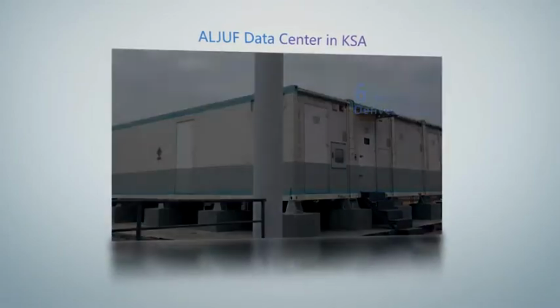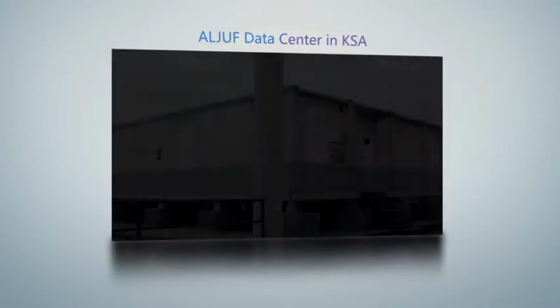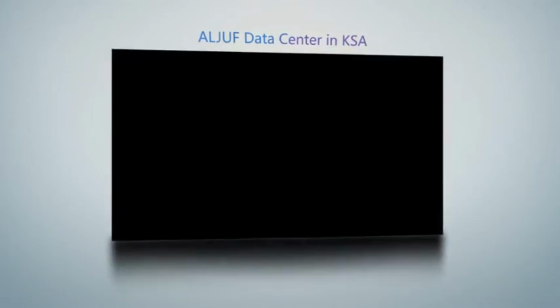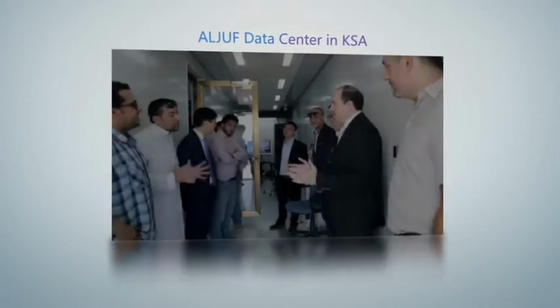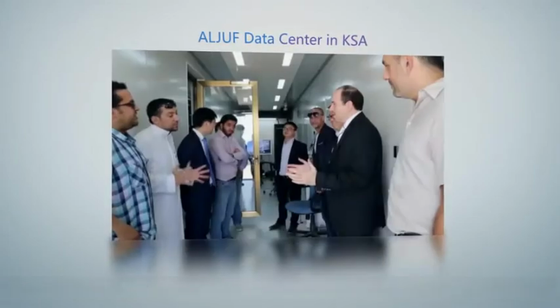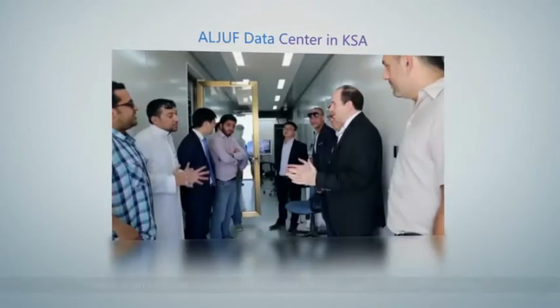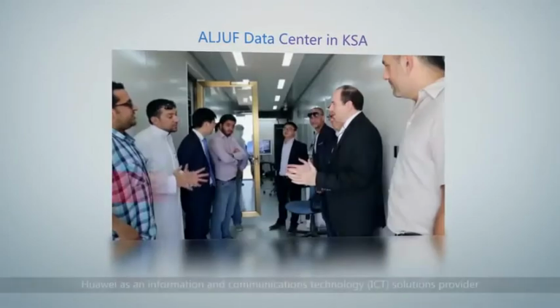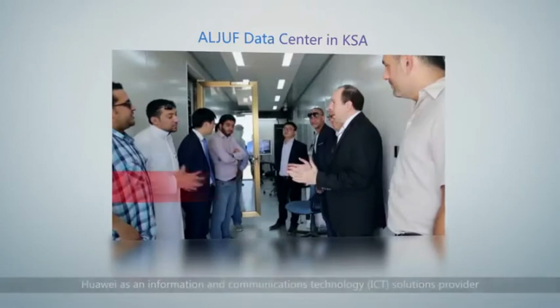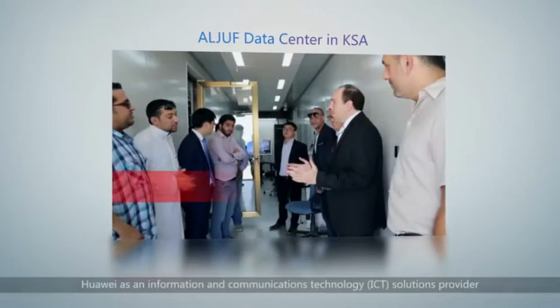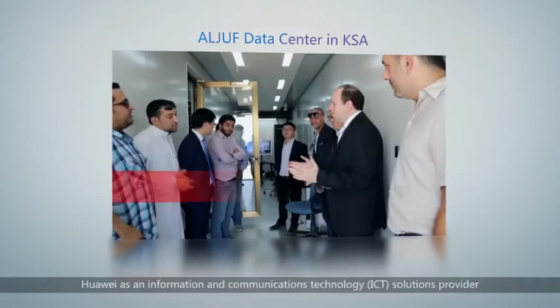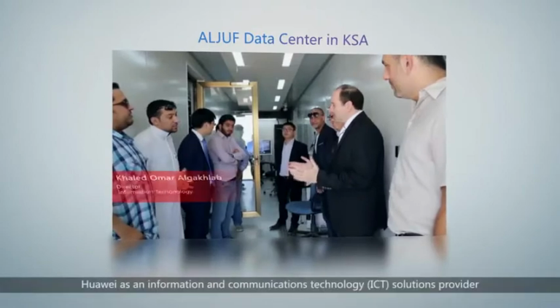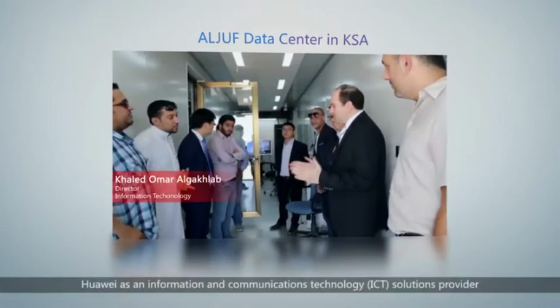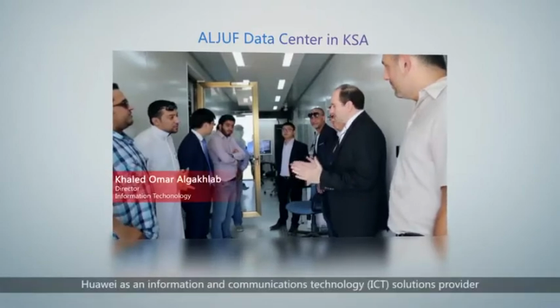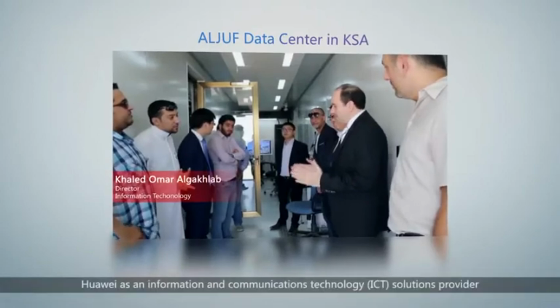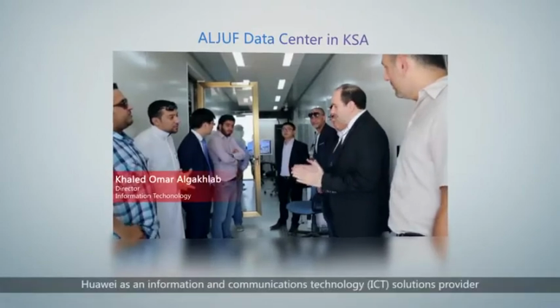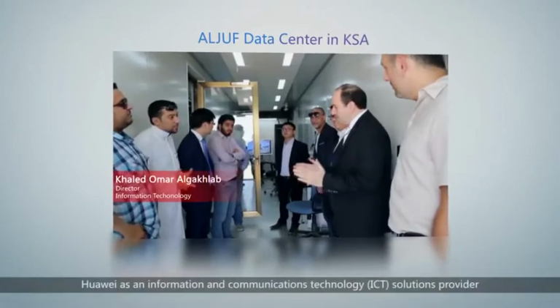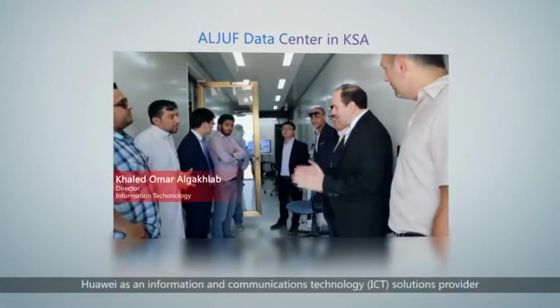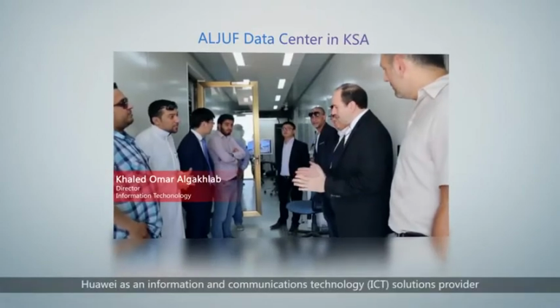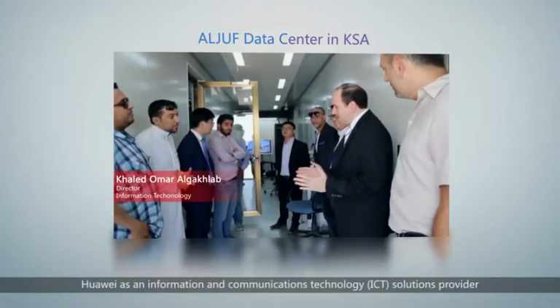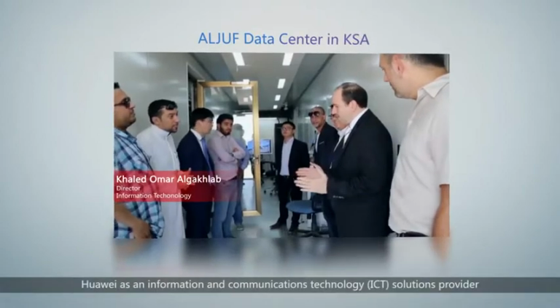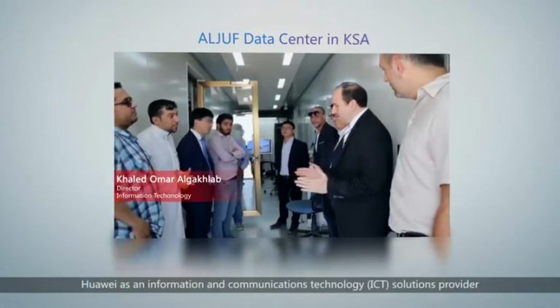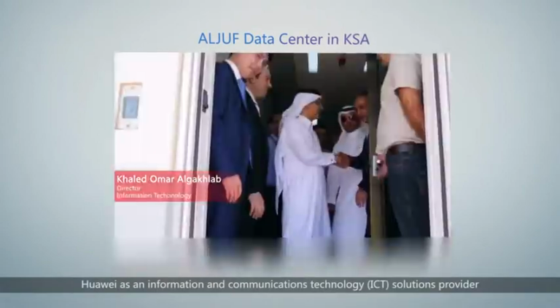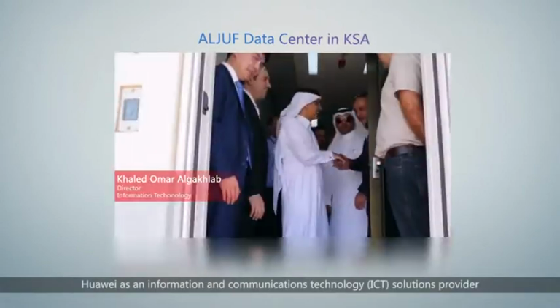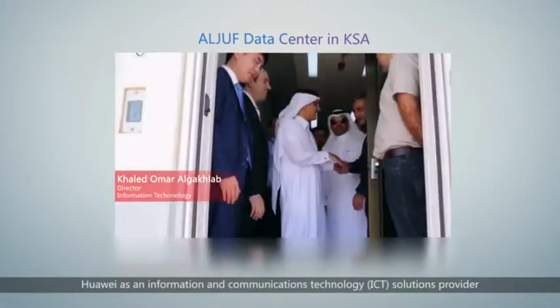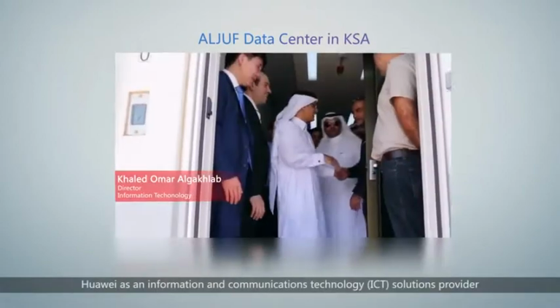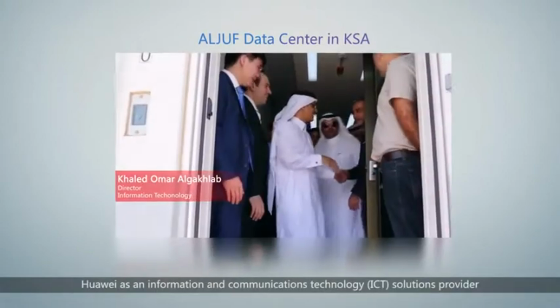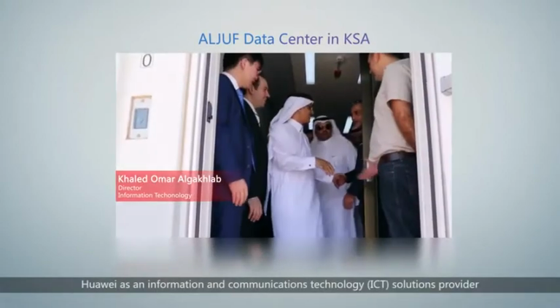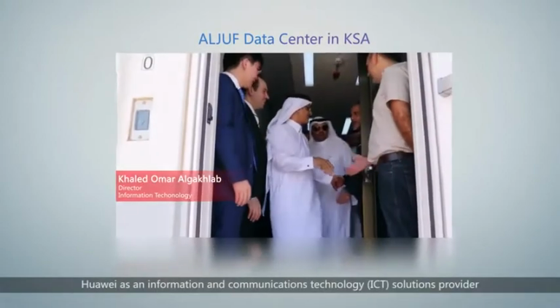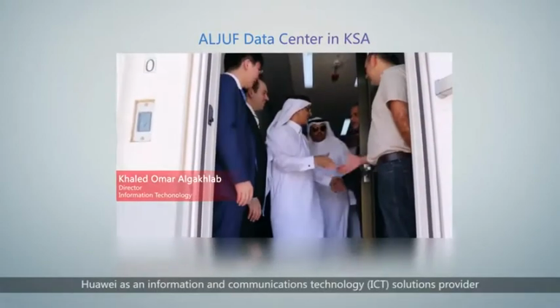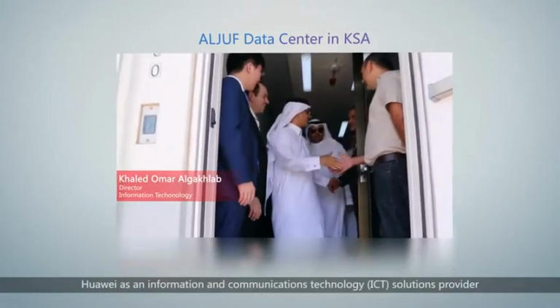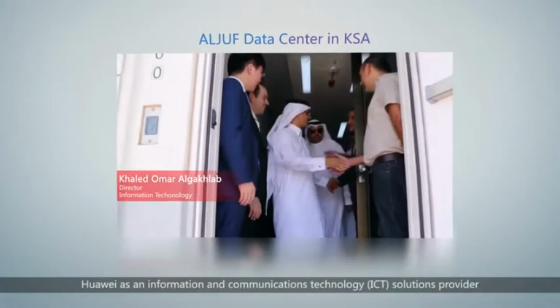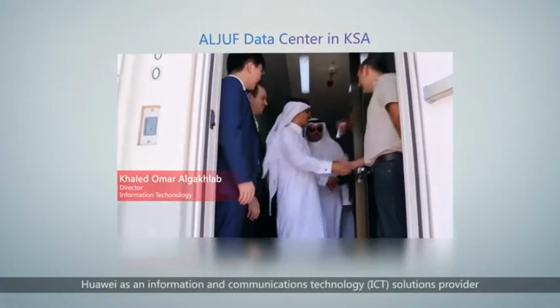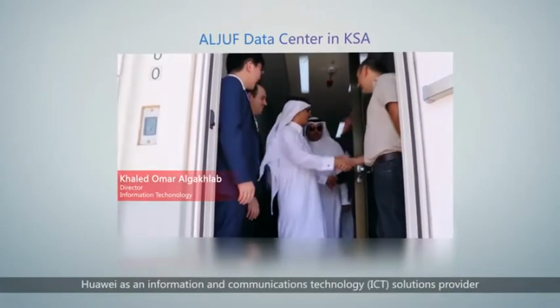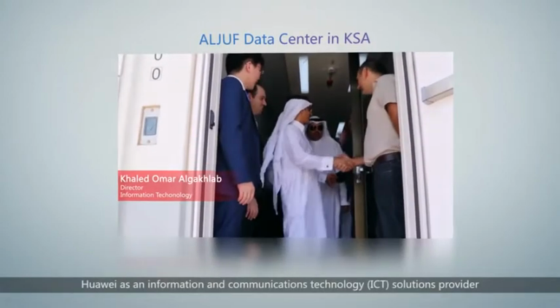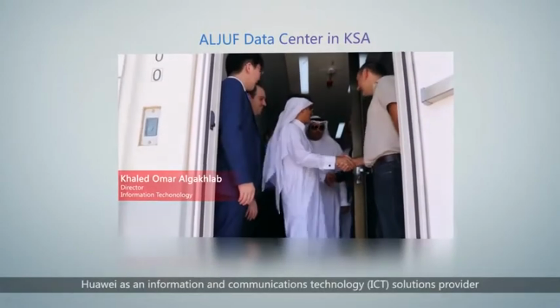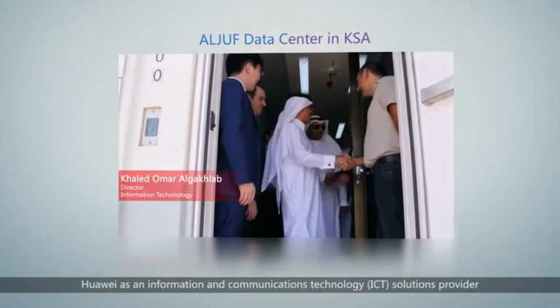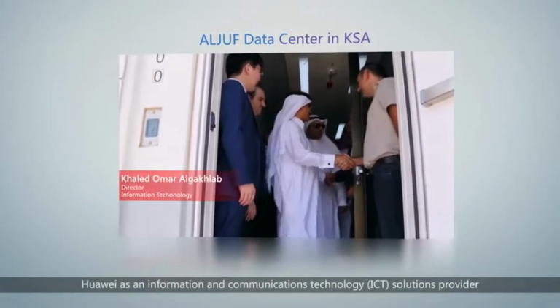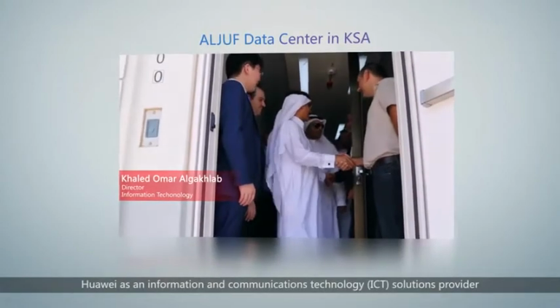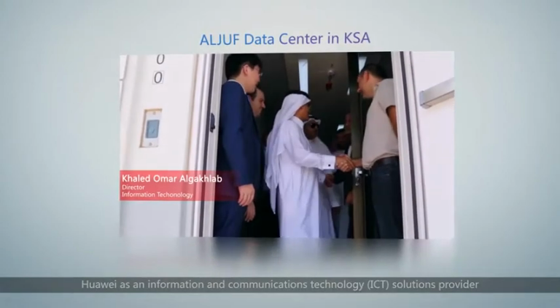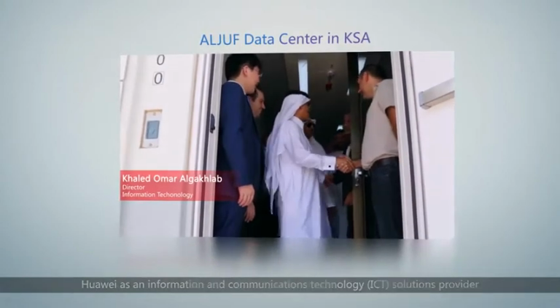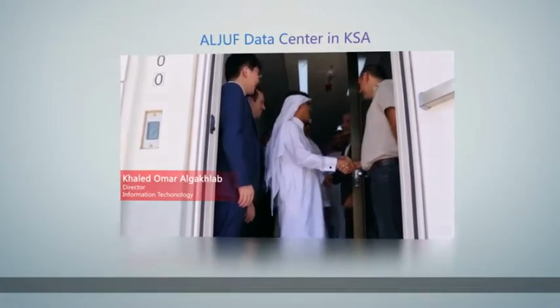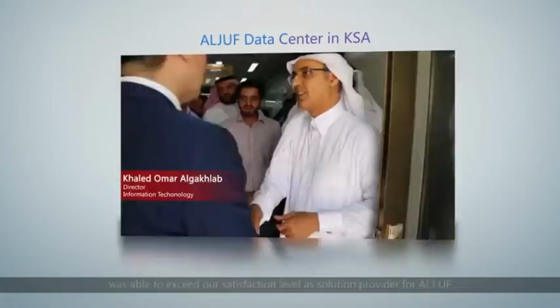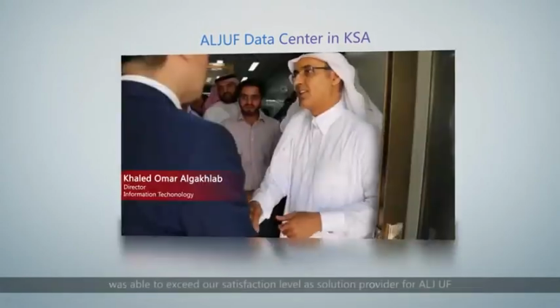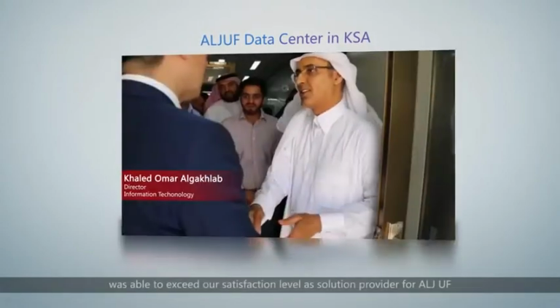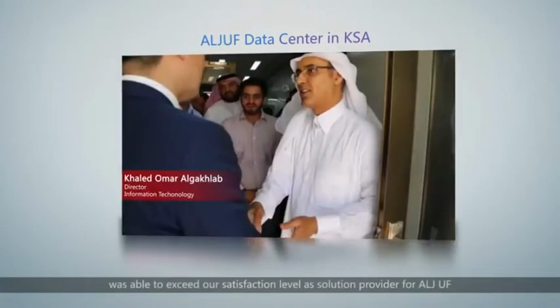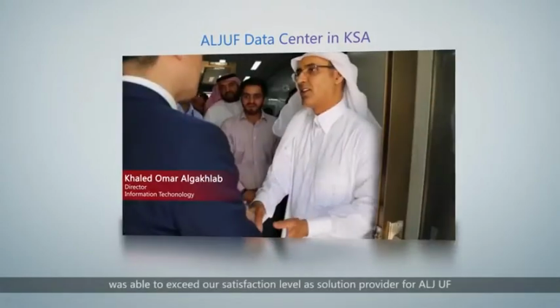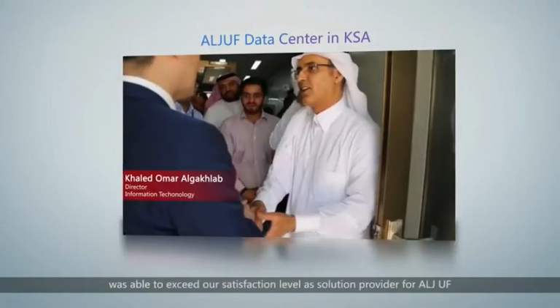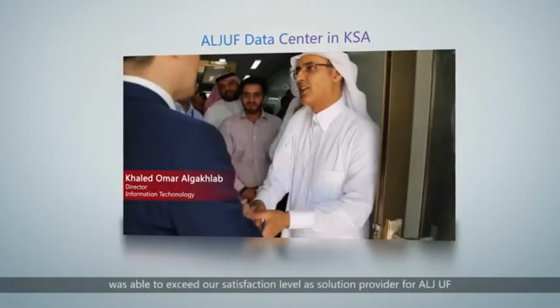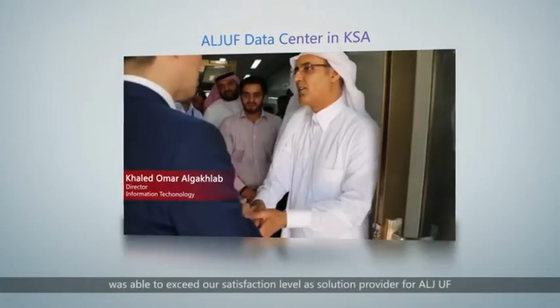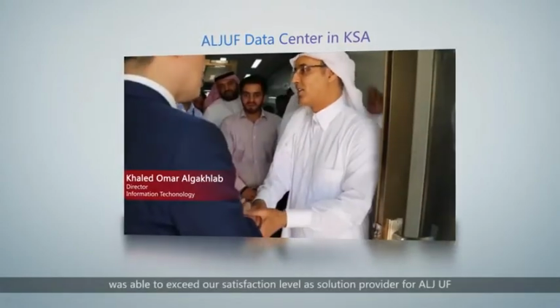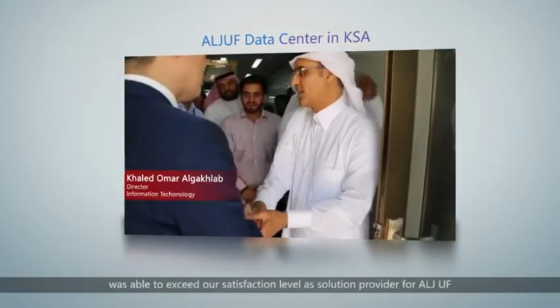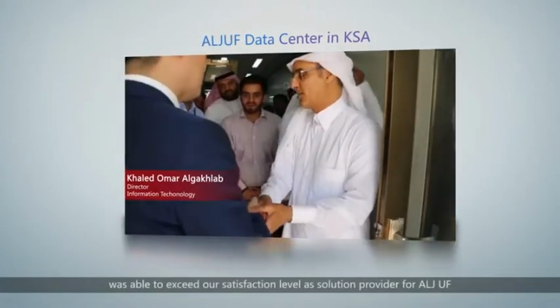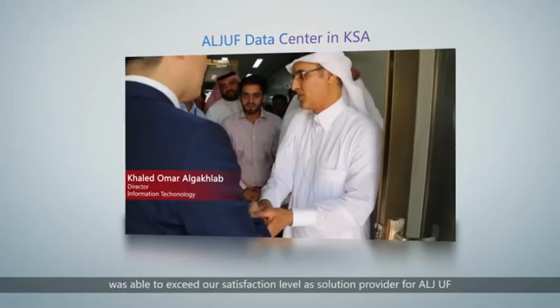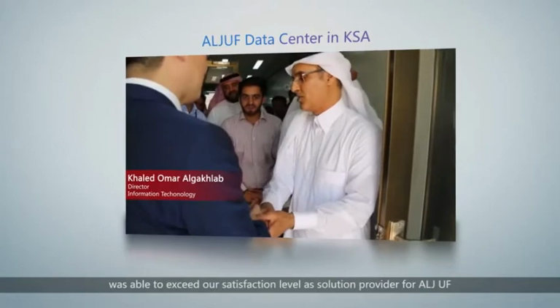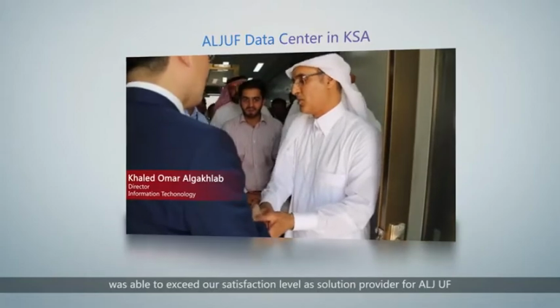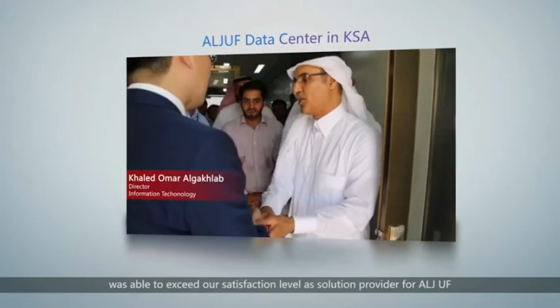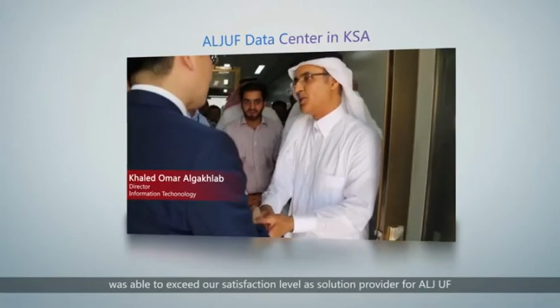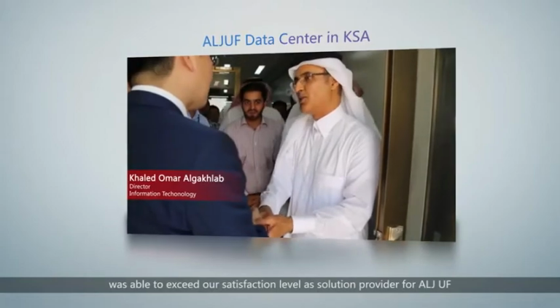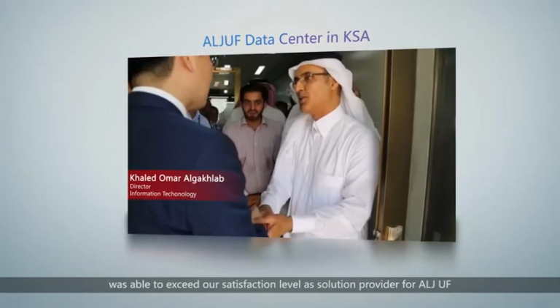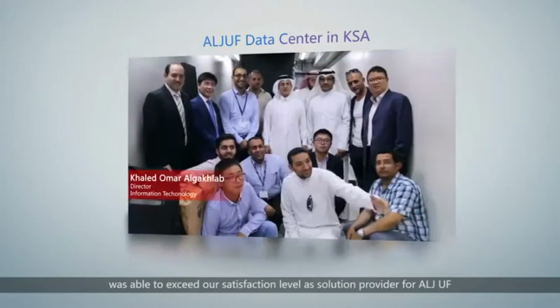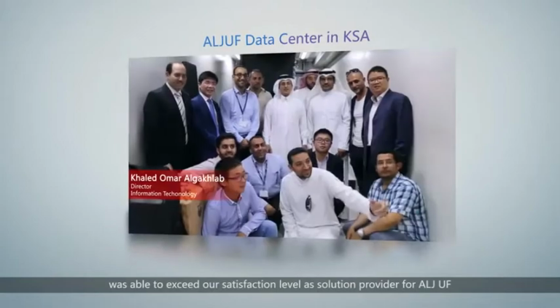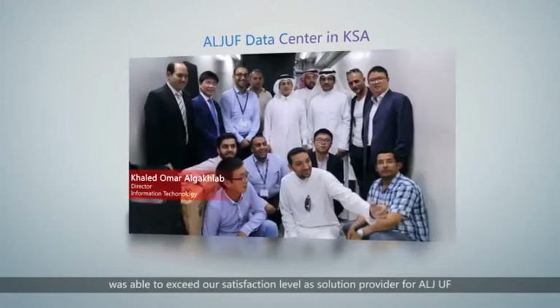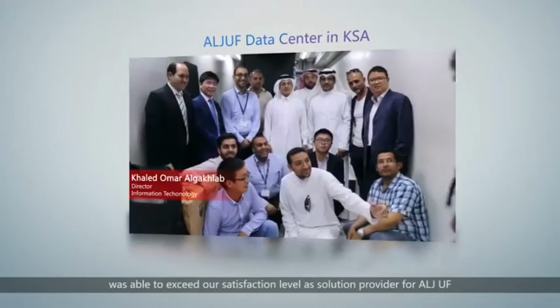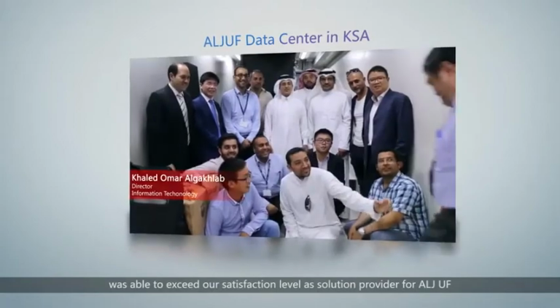Huawei, as an information and communication technology solution provider, committed to exceeding expectations.